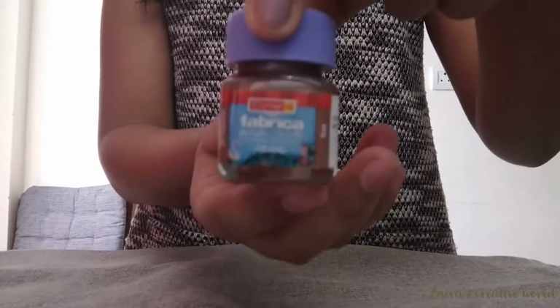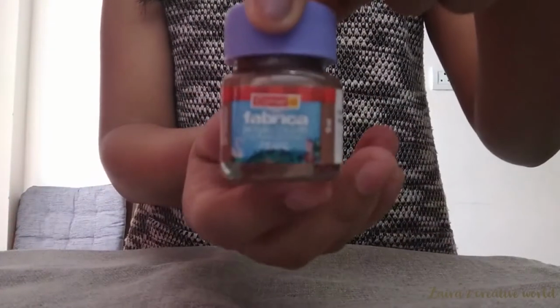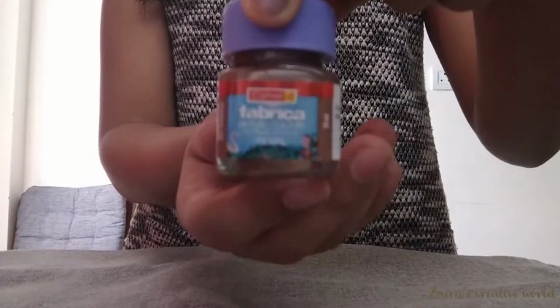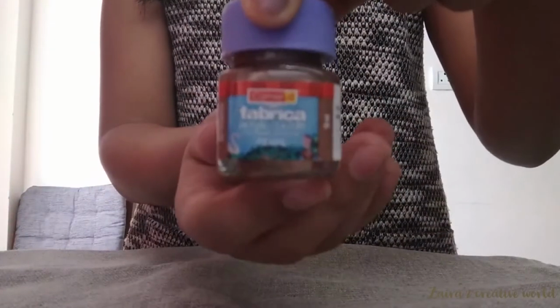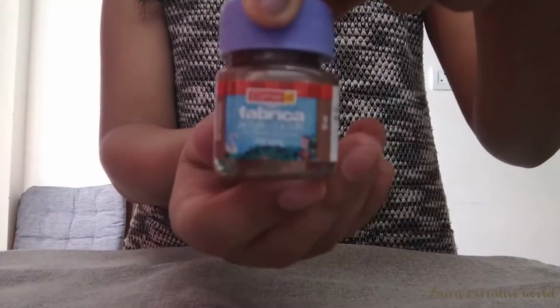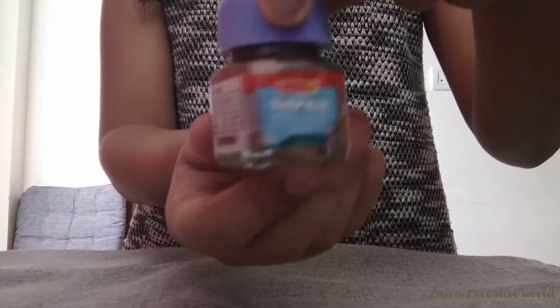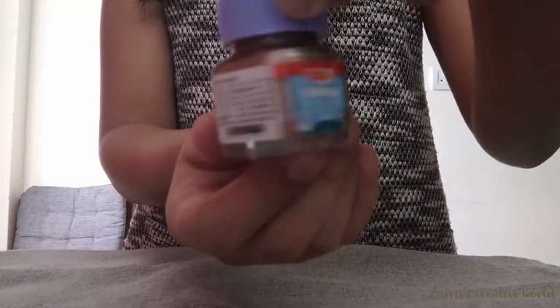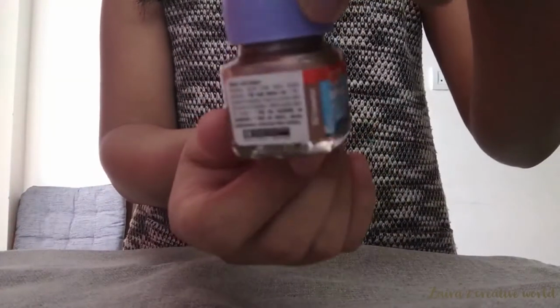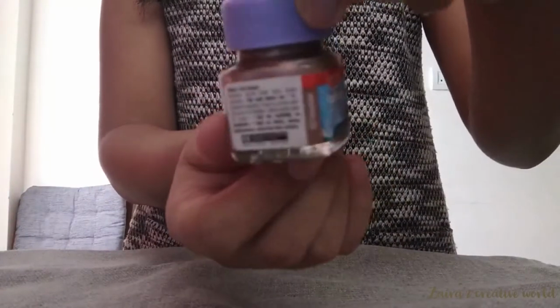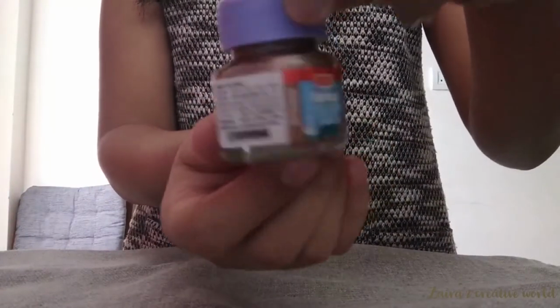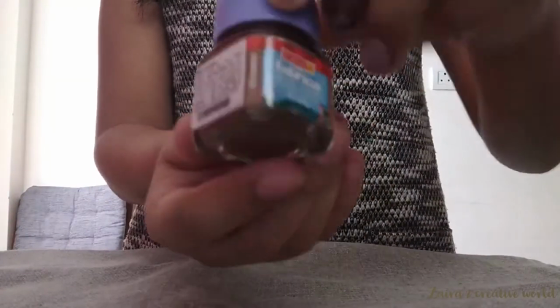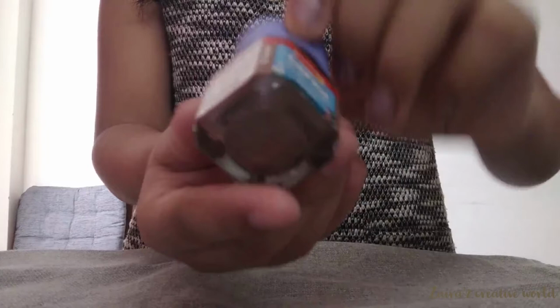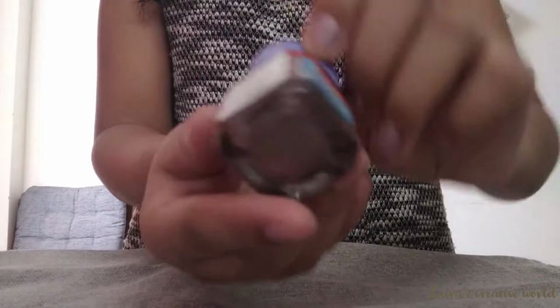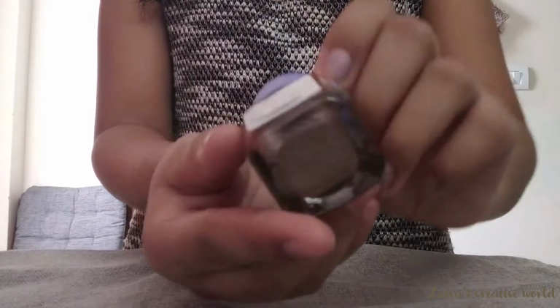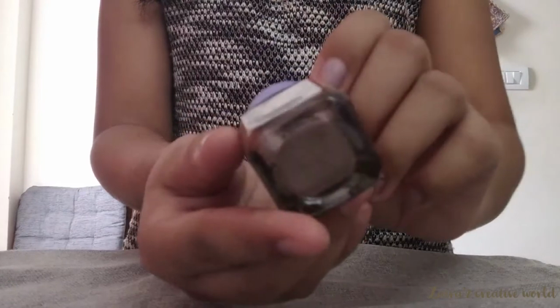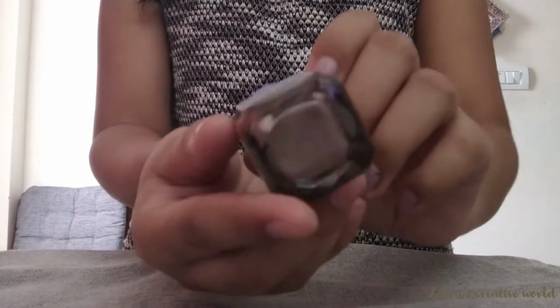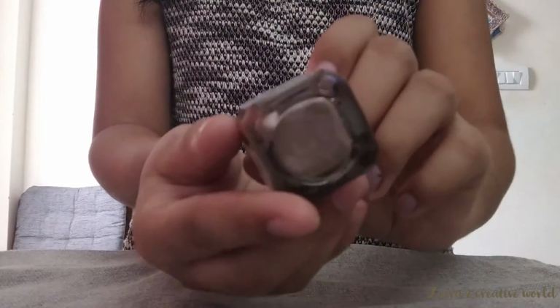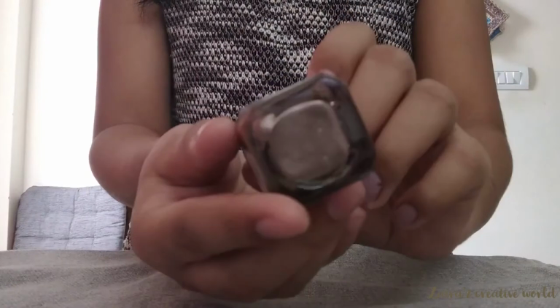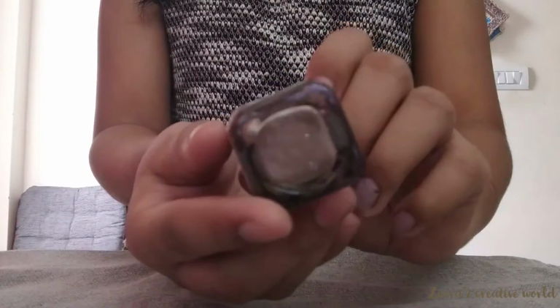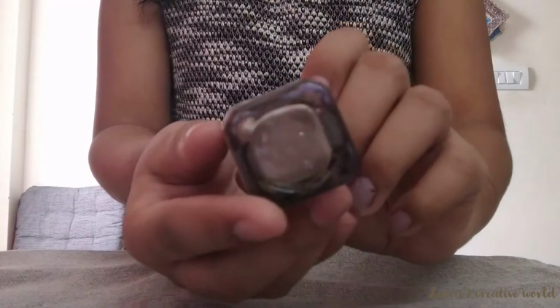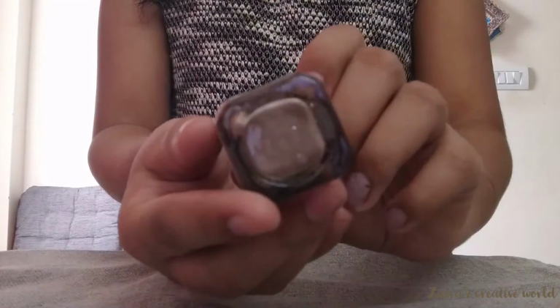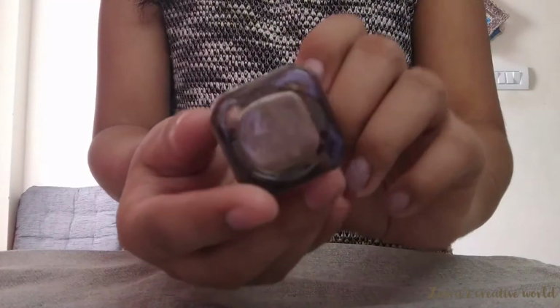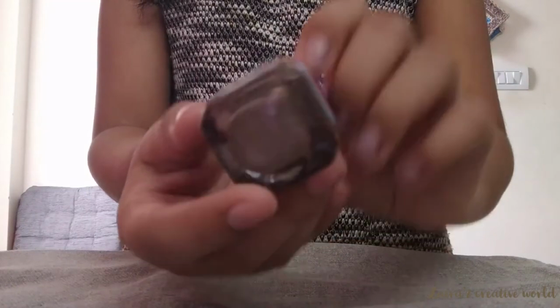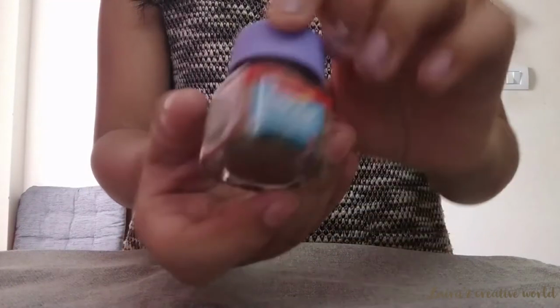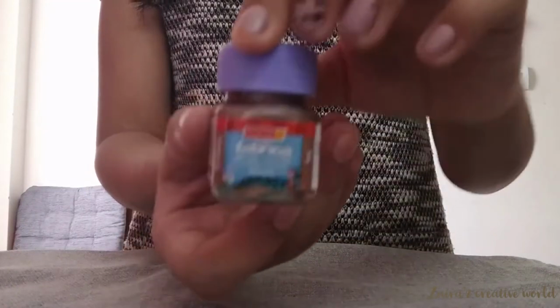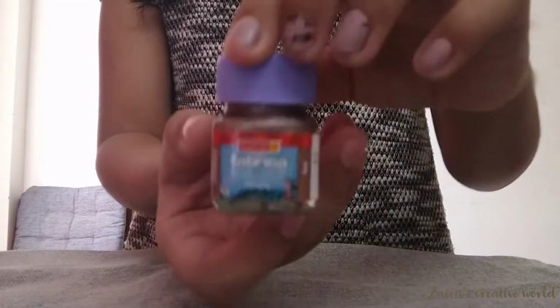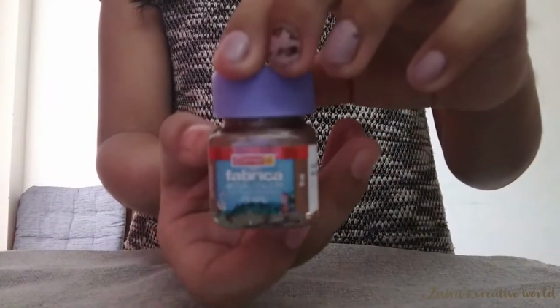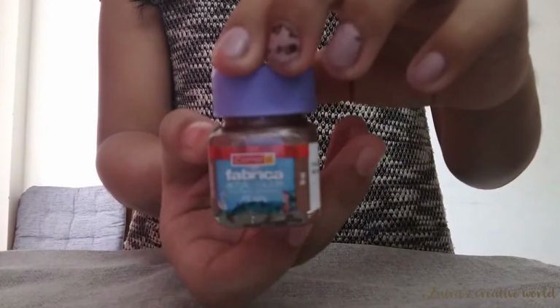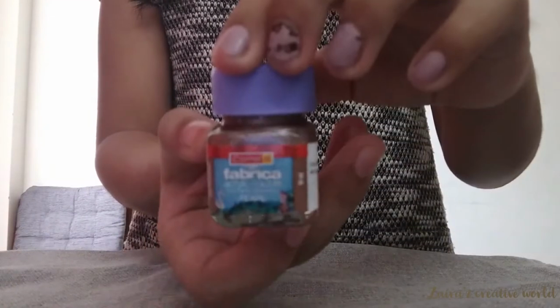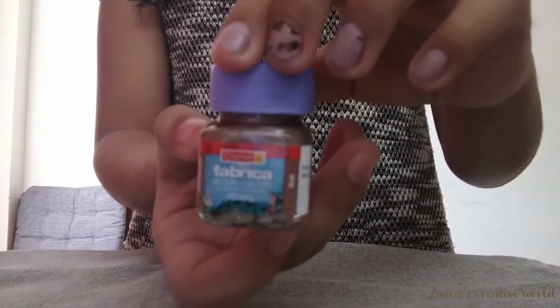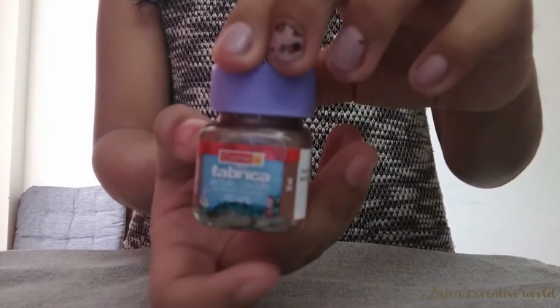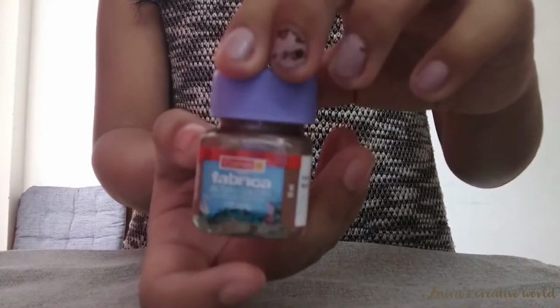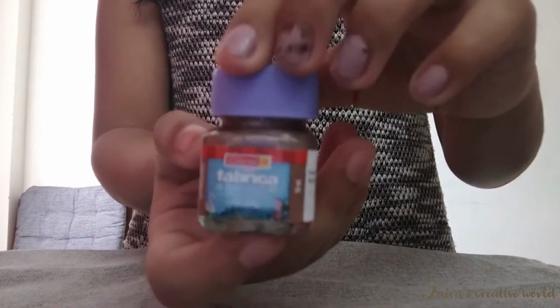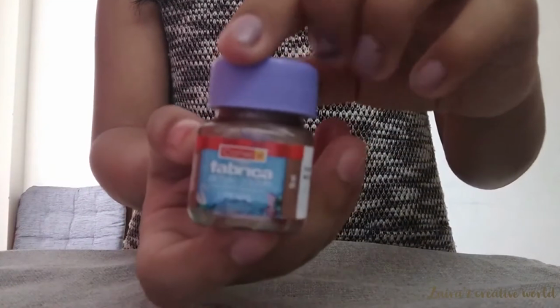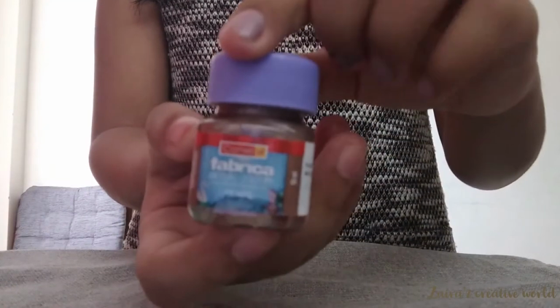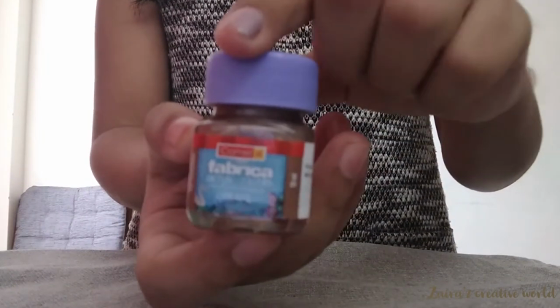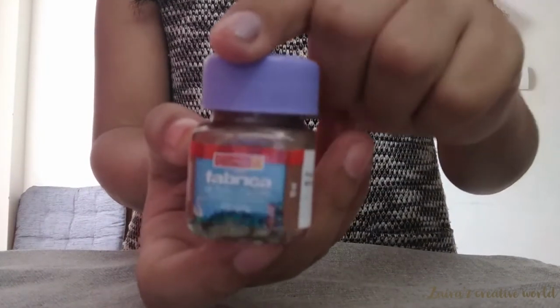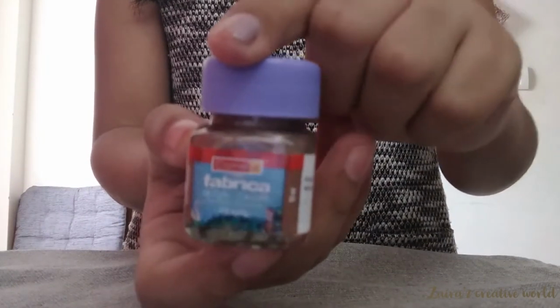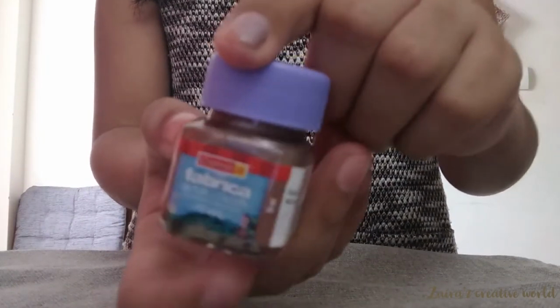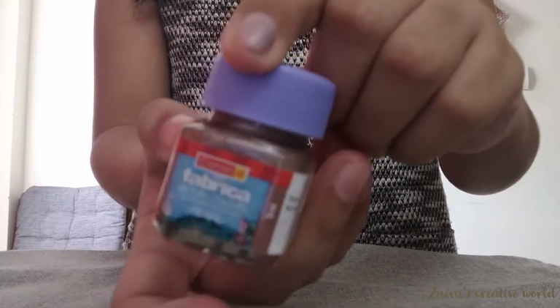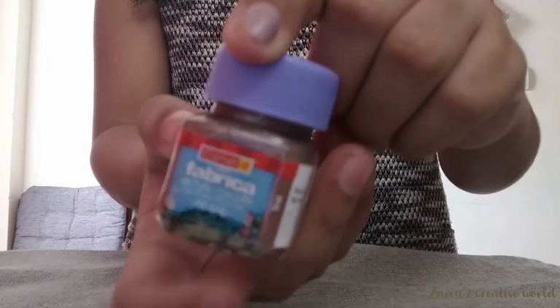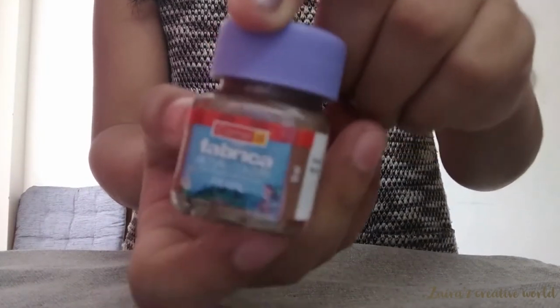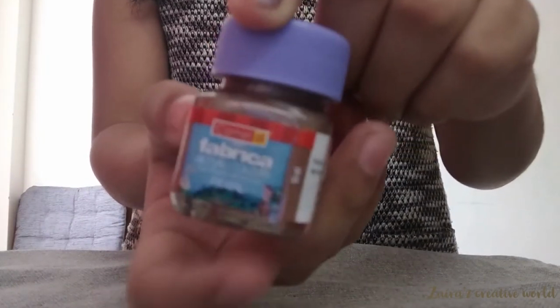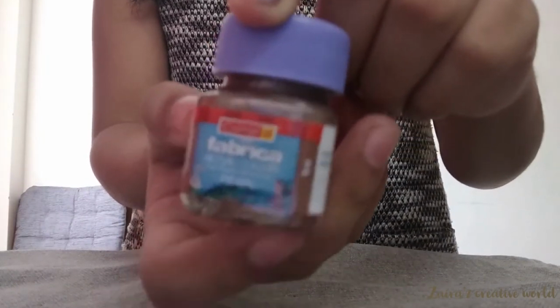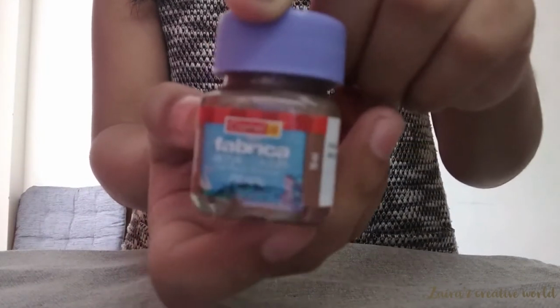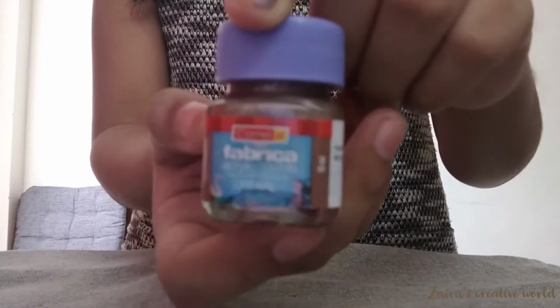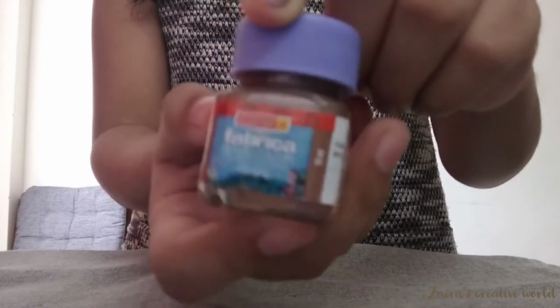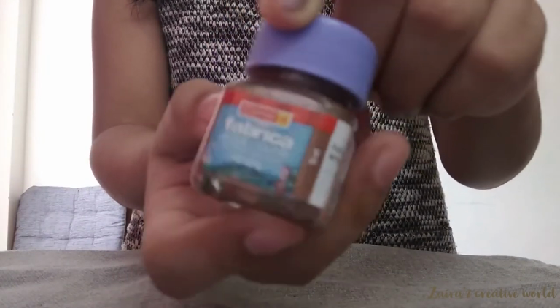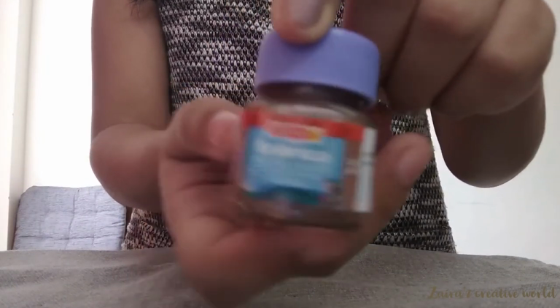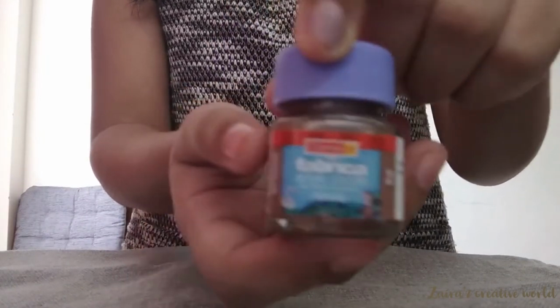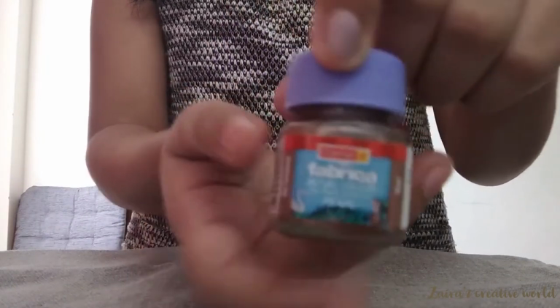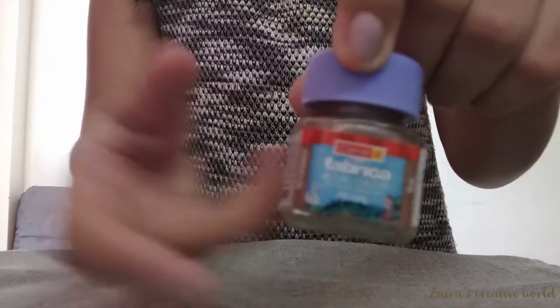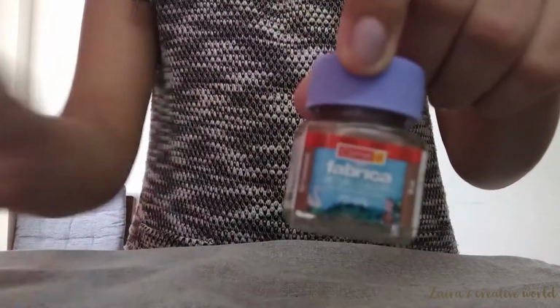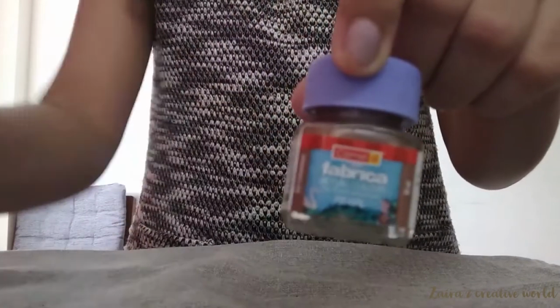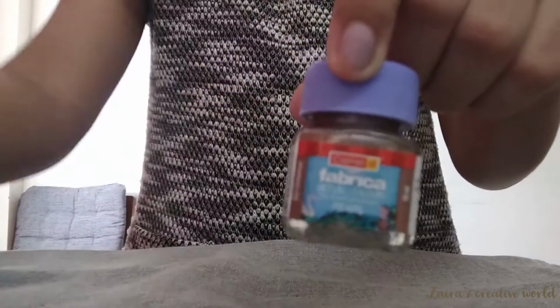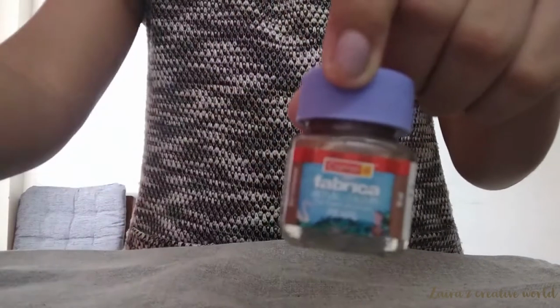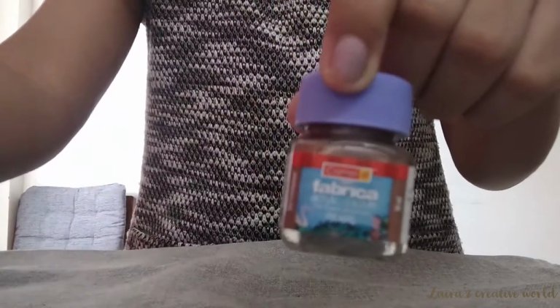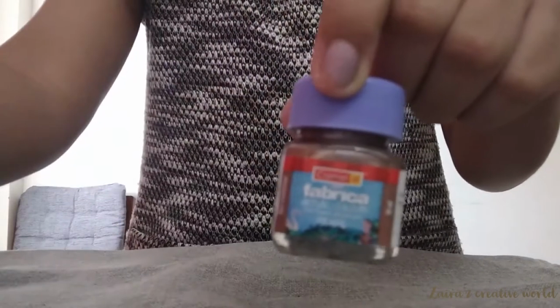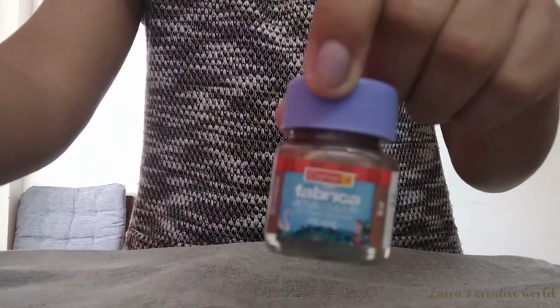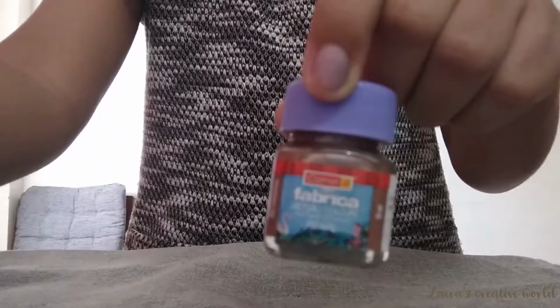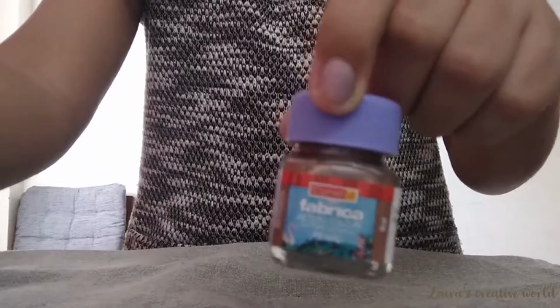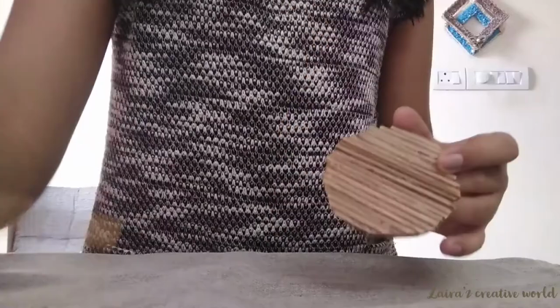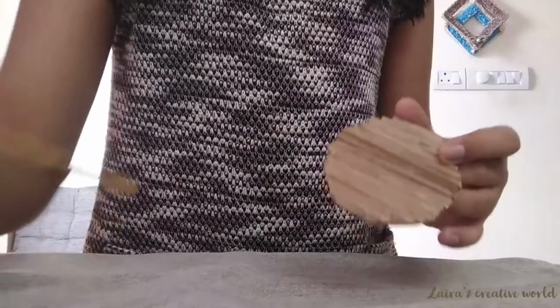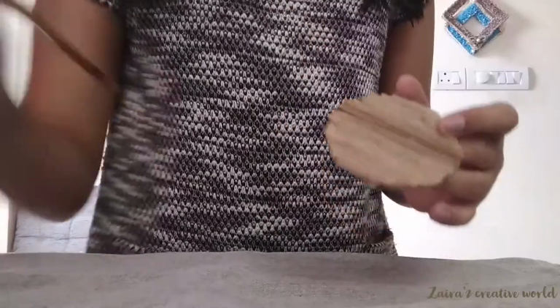Apply any acrylic colors of your choice. The shades of the acrylic color I am using are given in the description box.